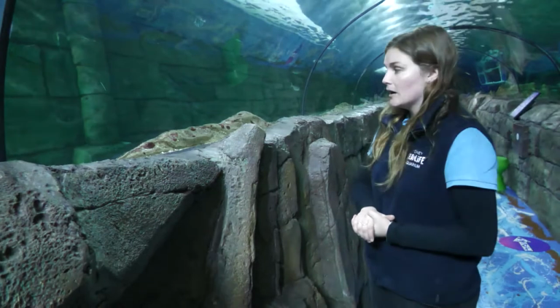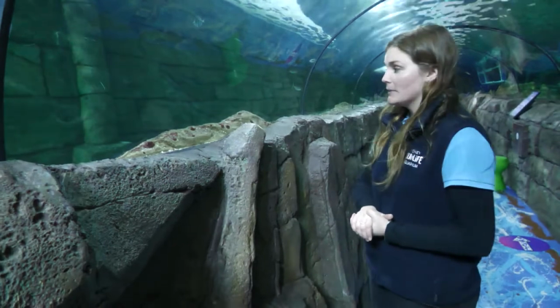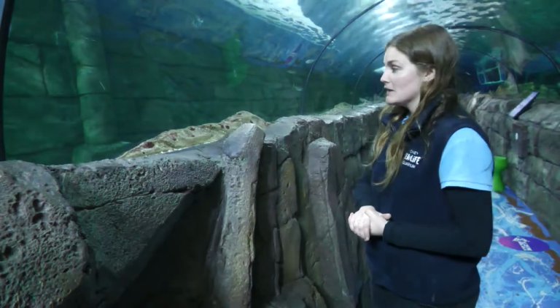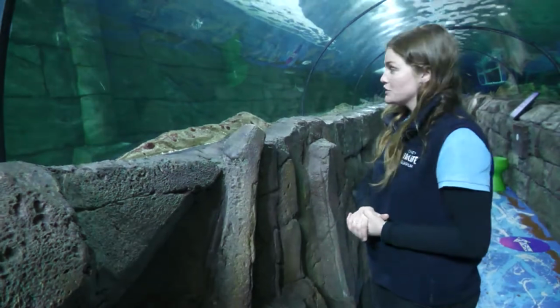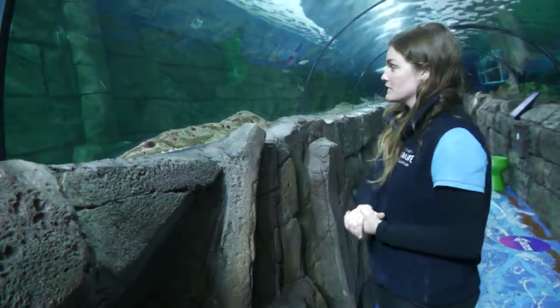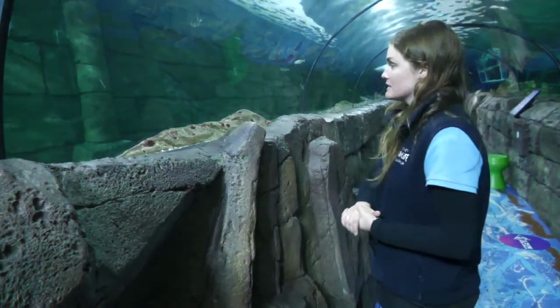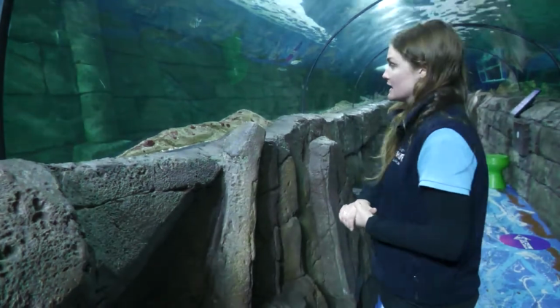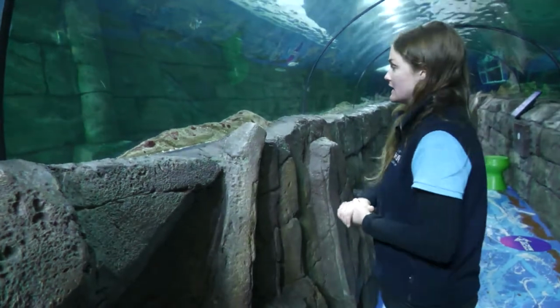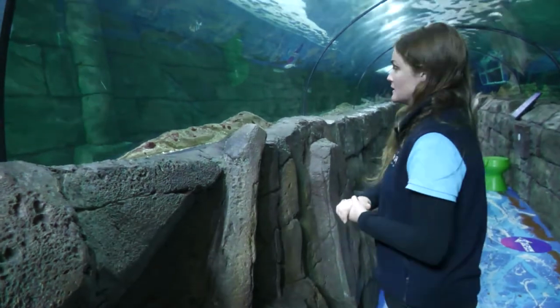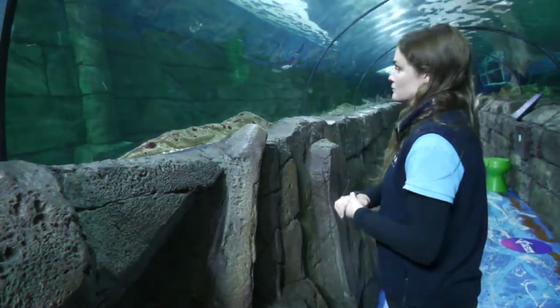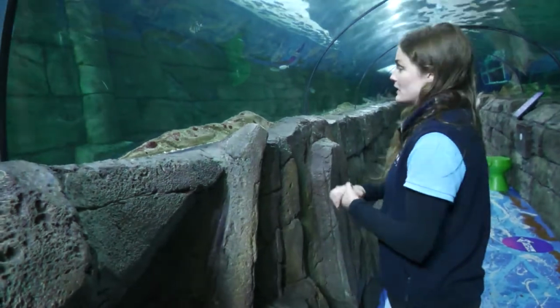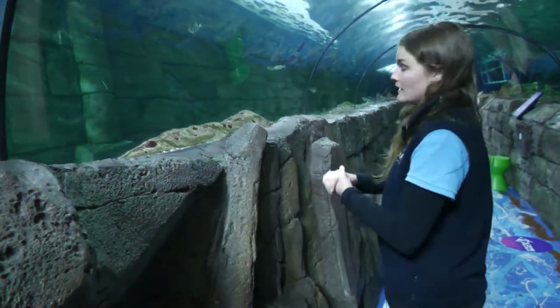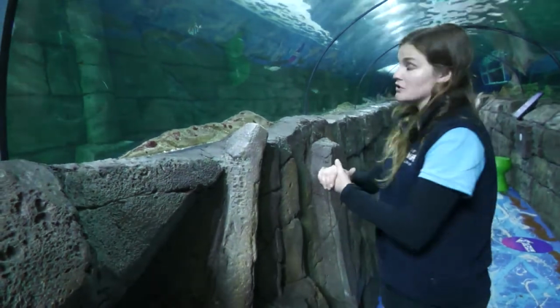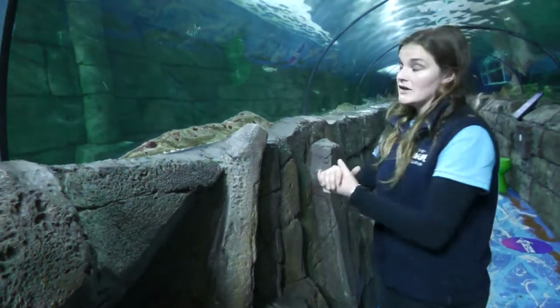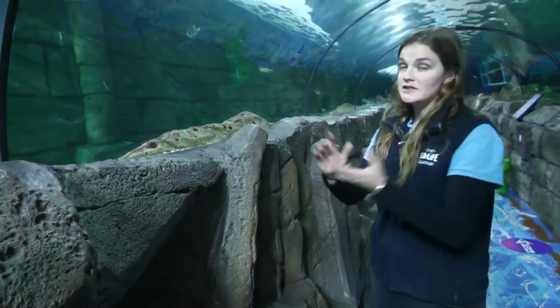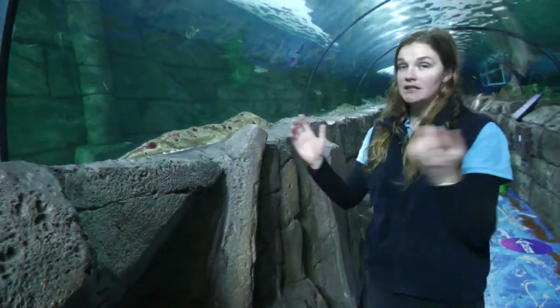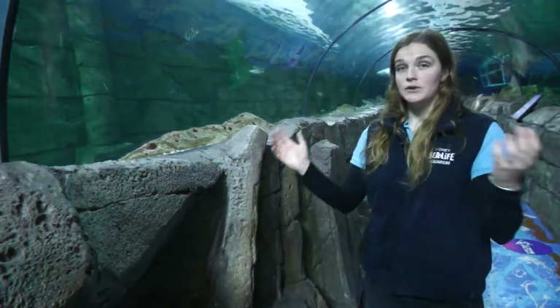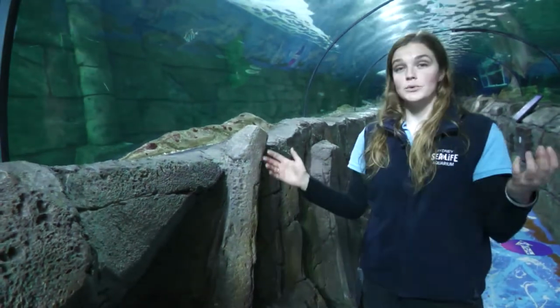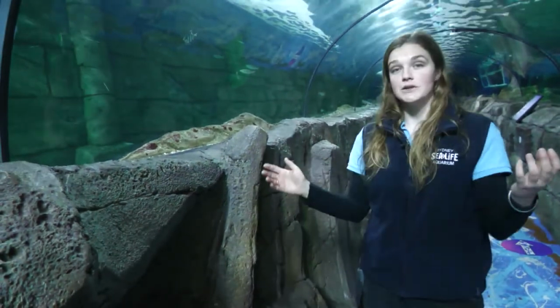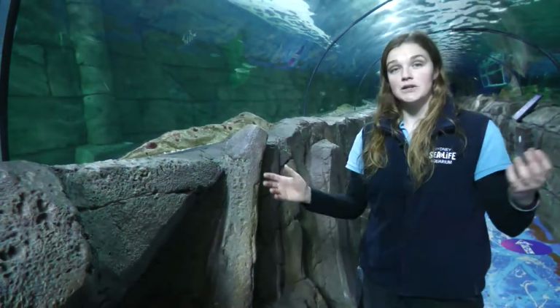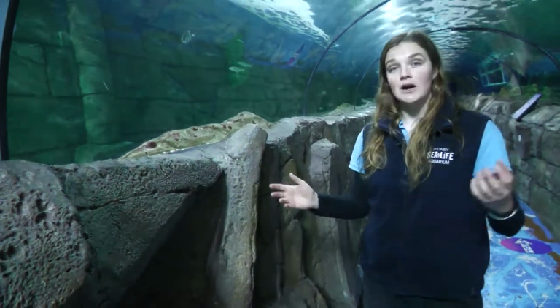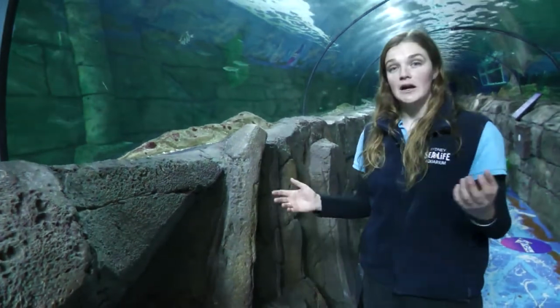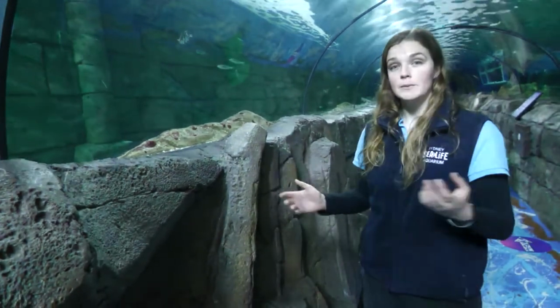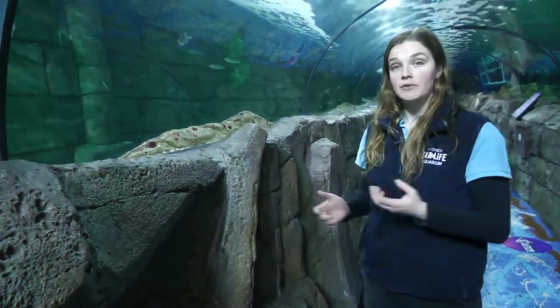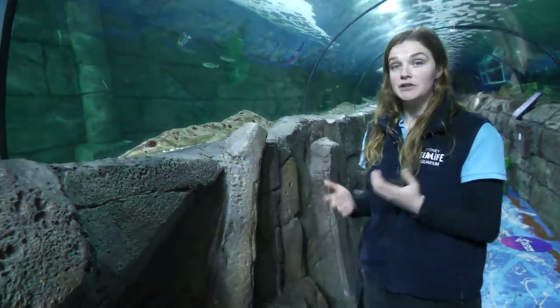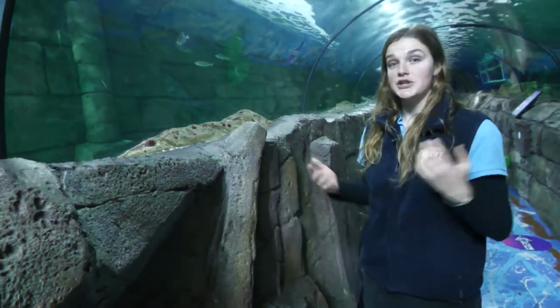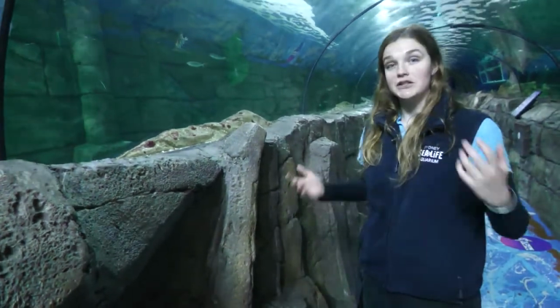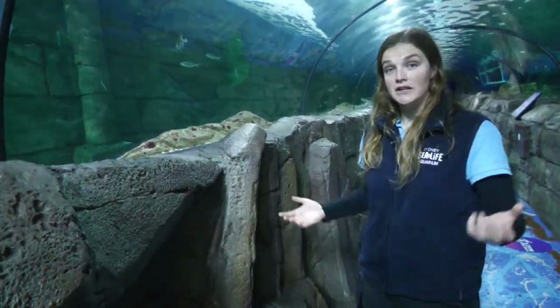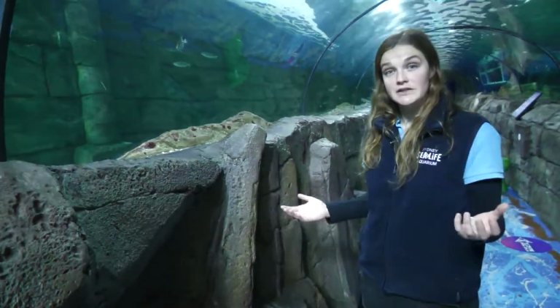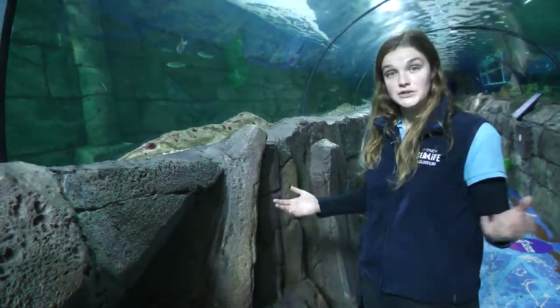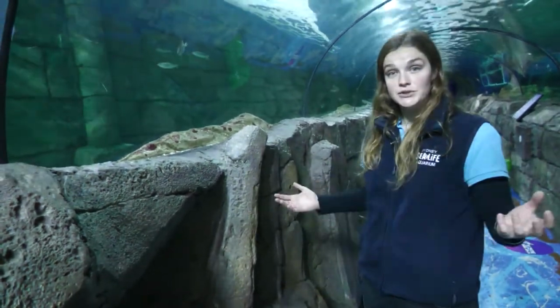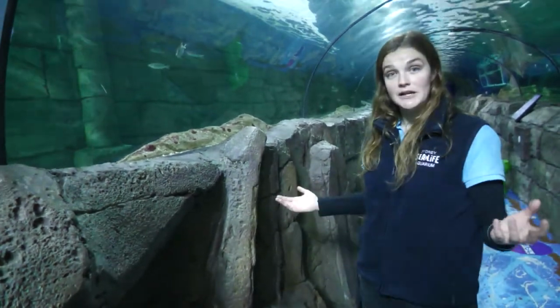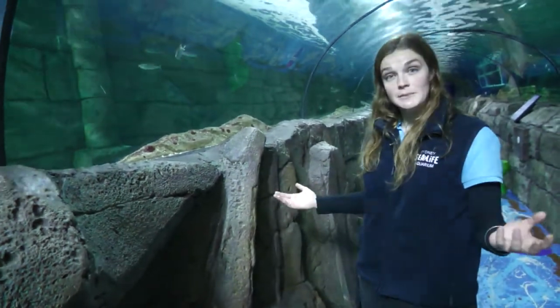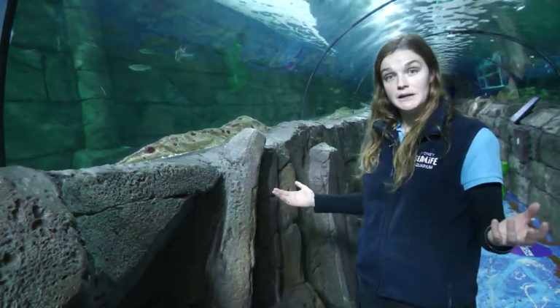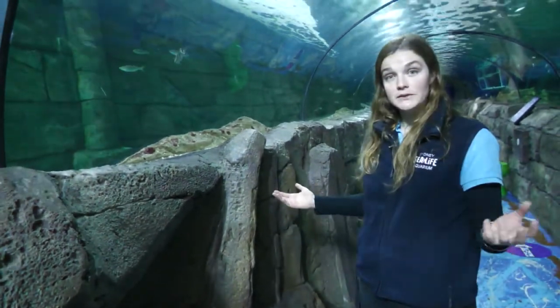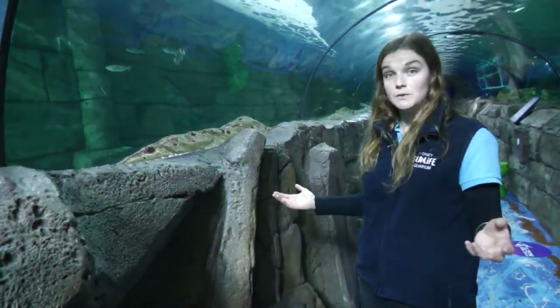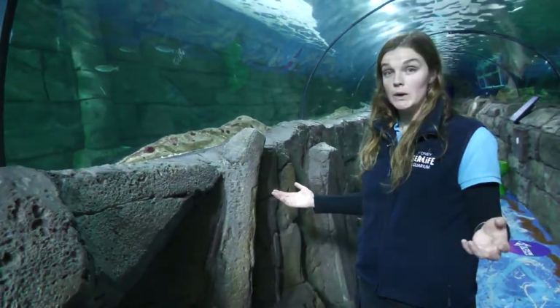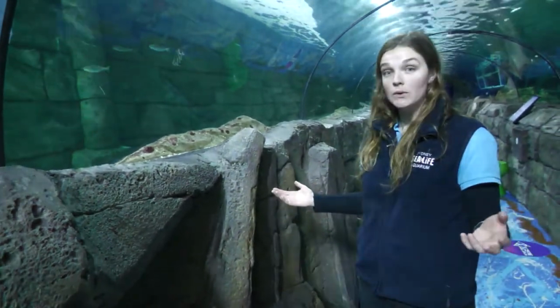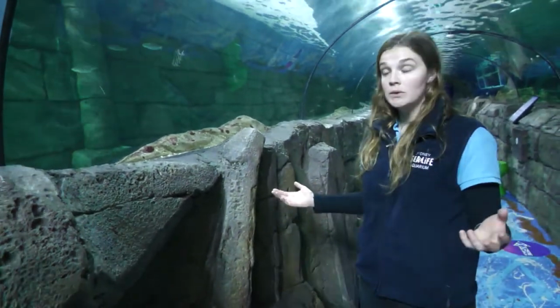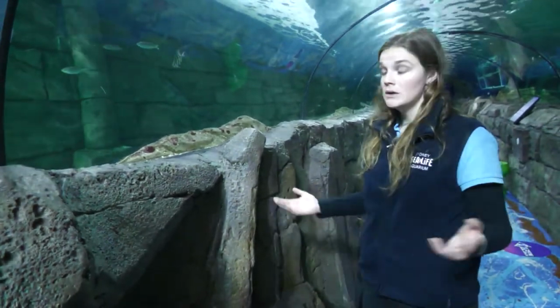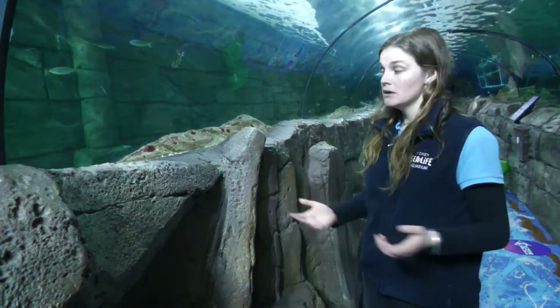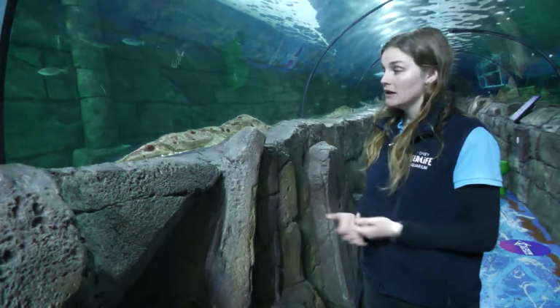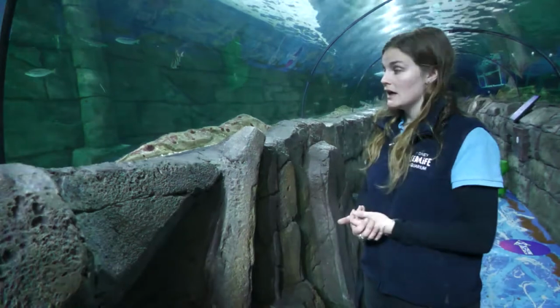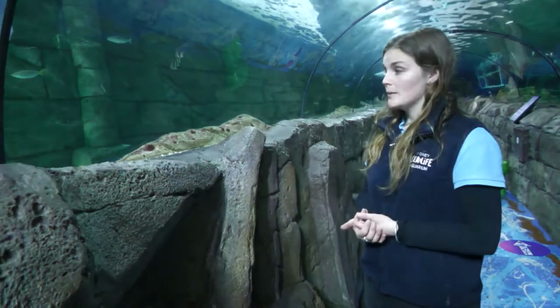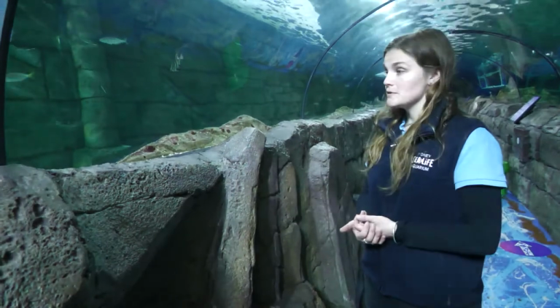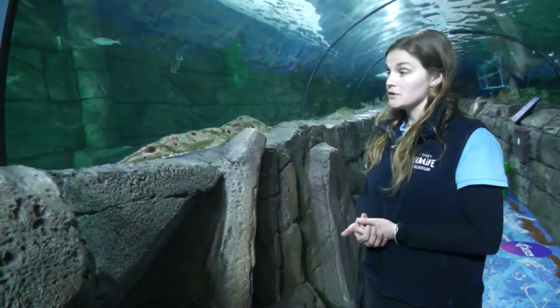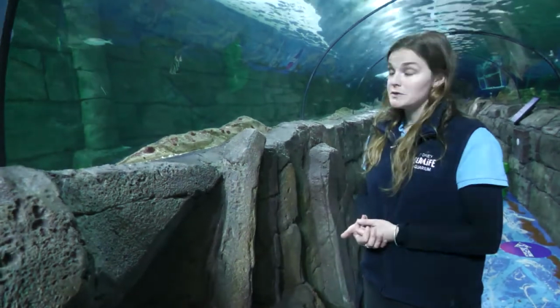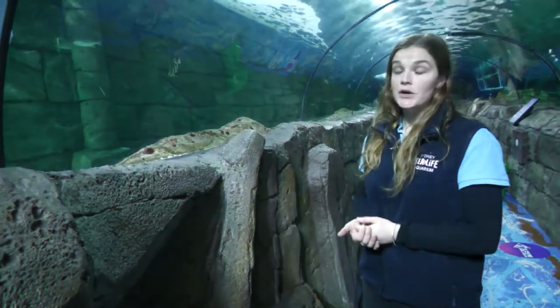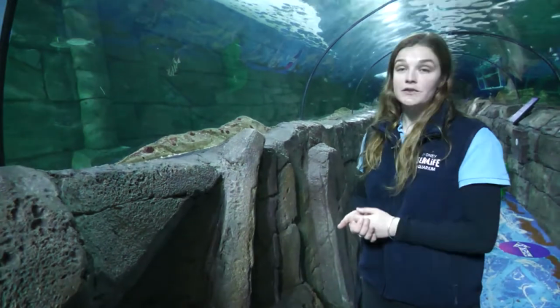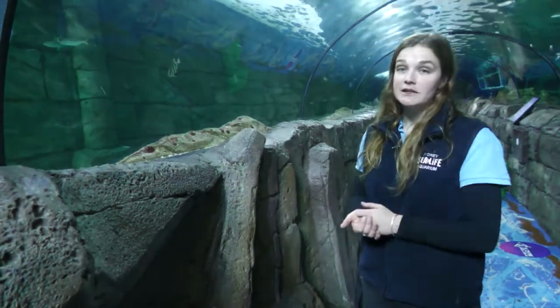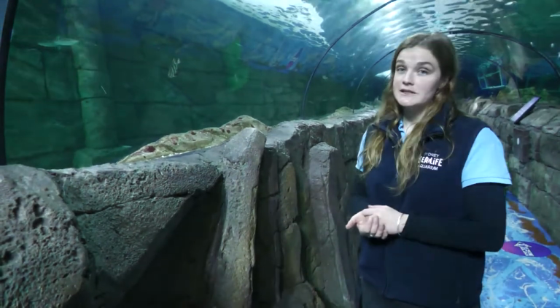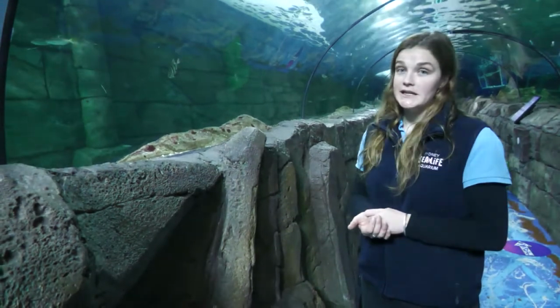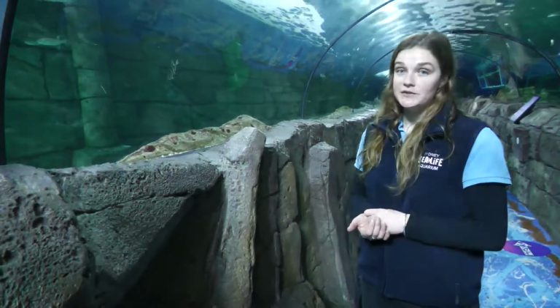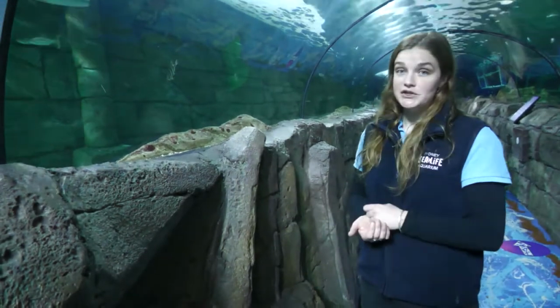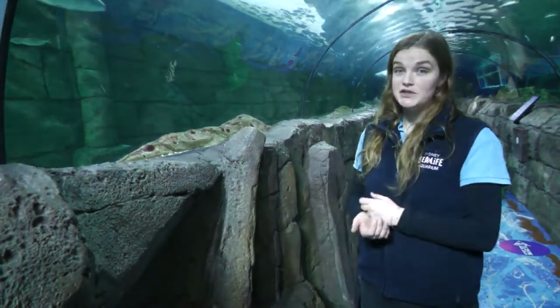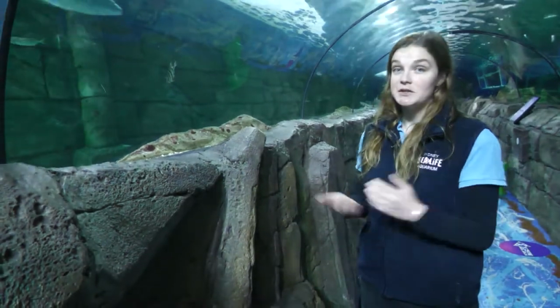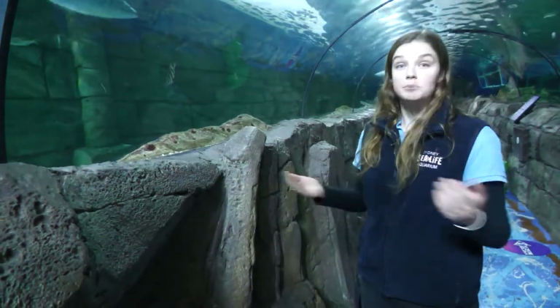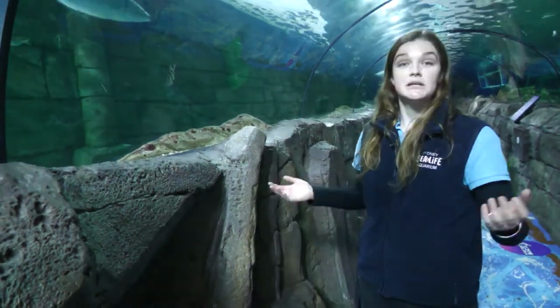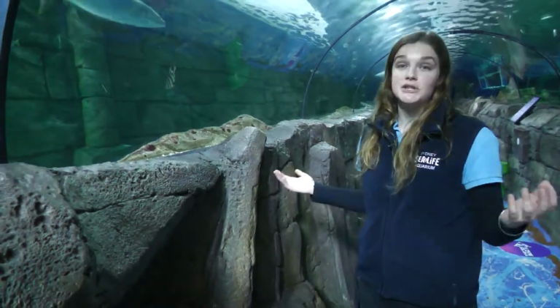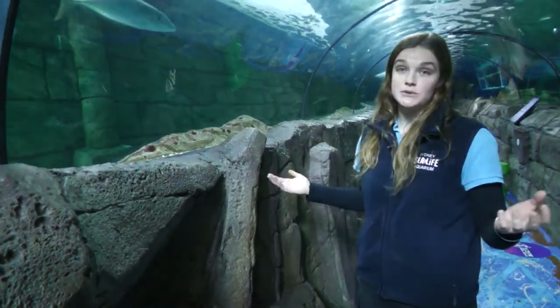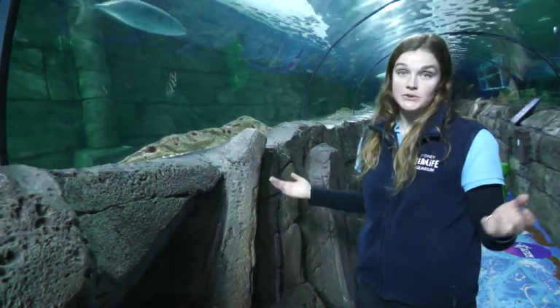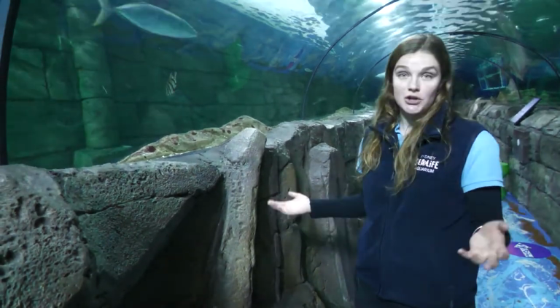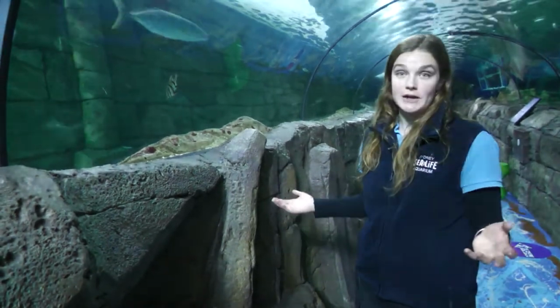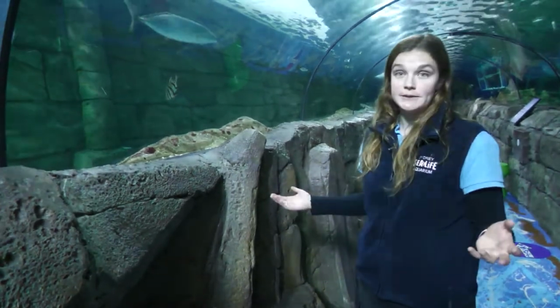We have divers in here all the time — we run Shark Dive Extreme here as well — so it's perfectly safe. She's just a big gentle giant.